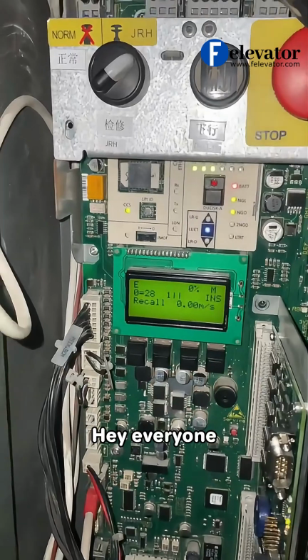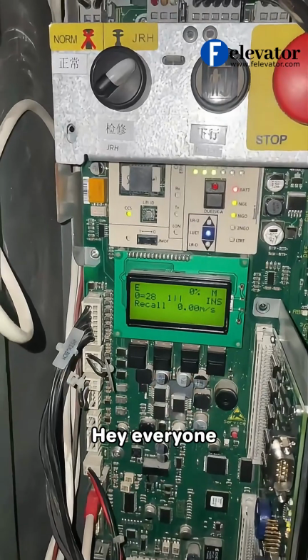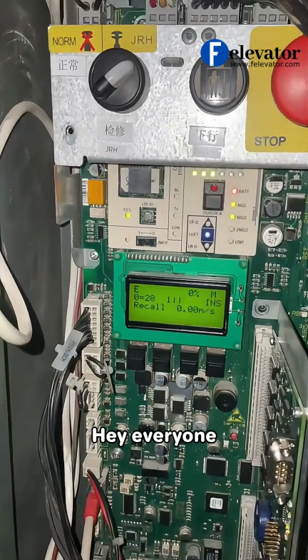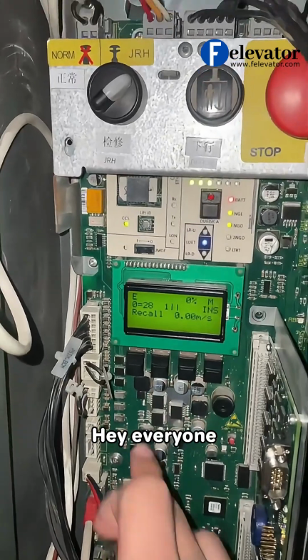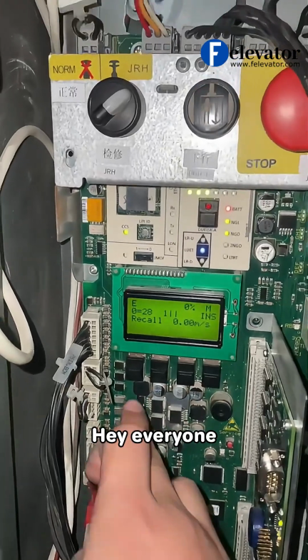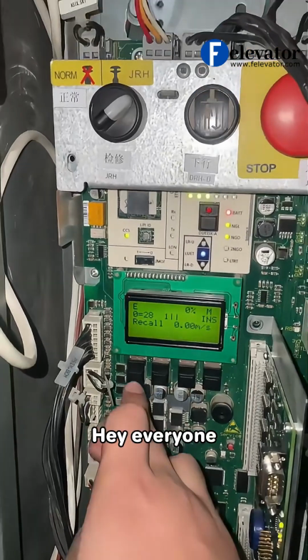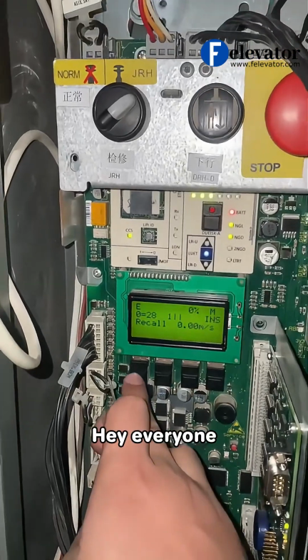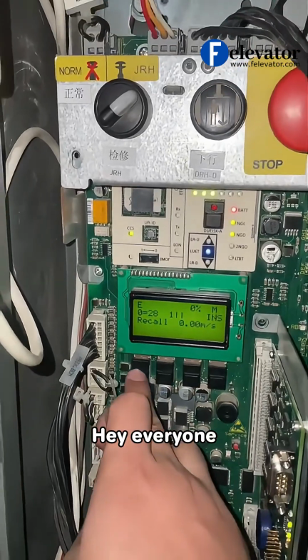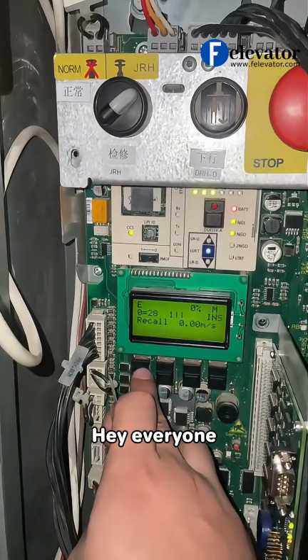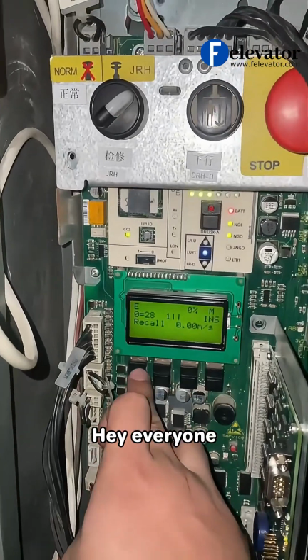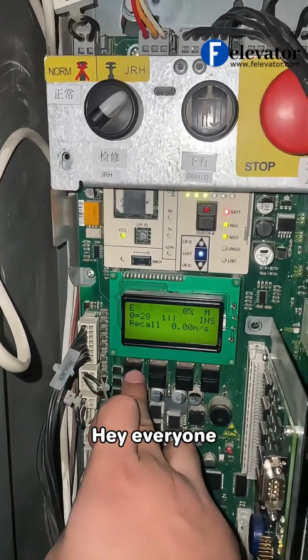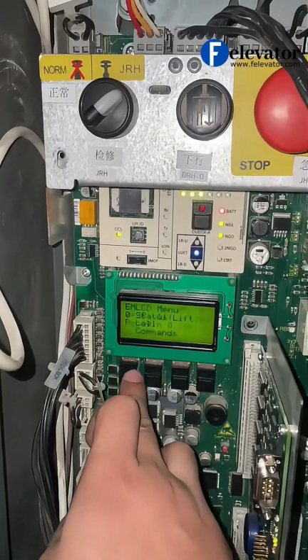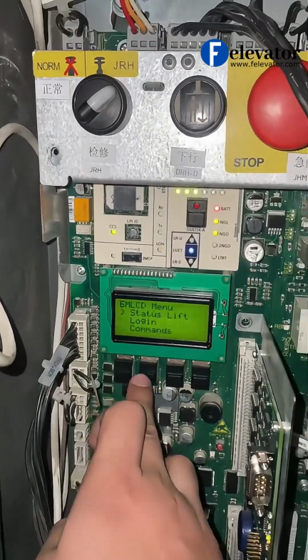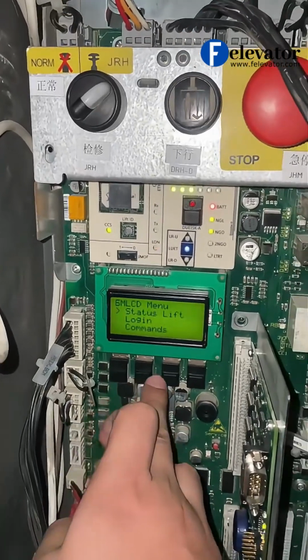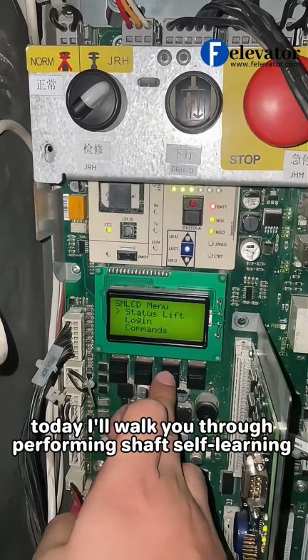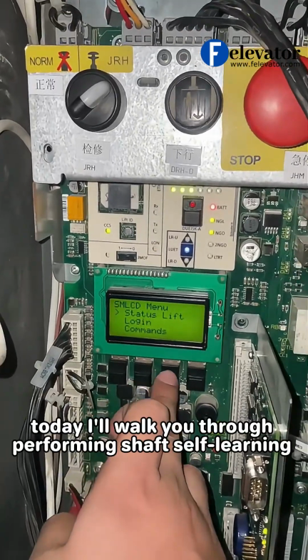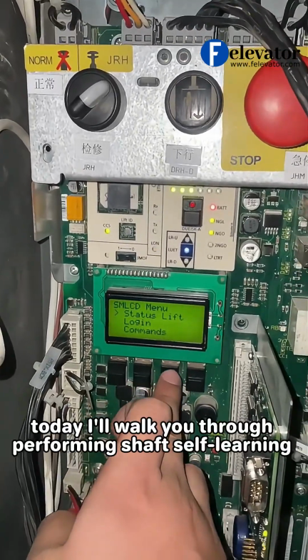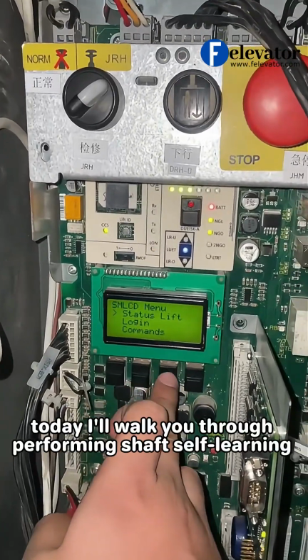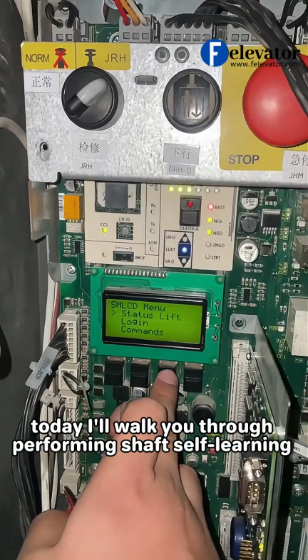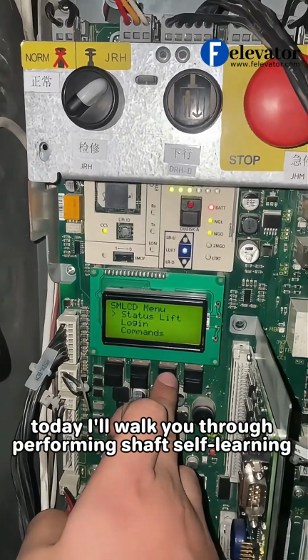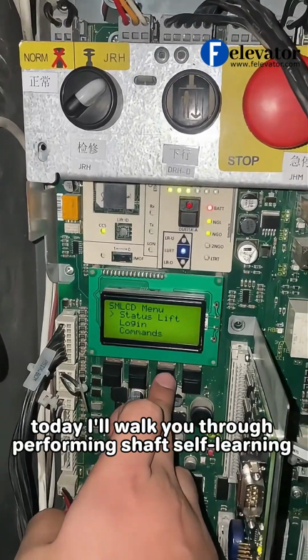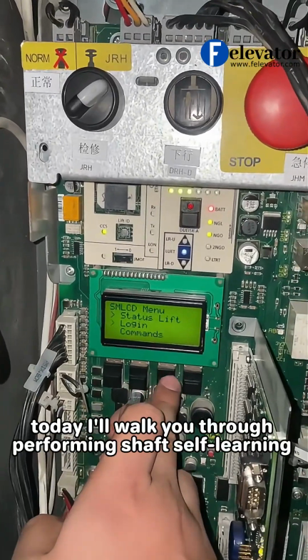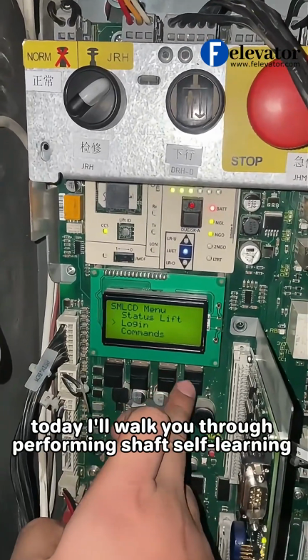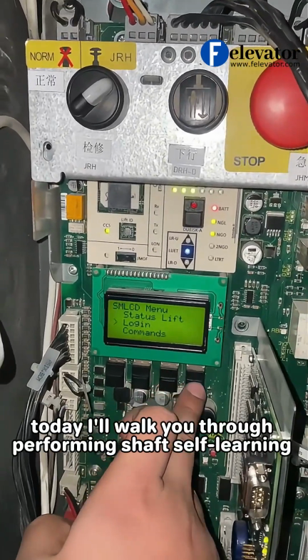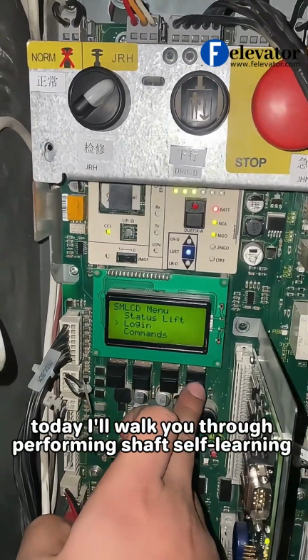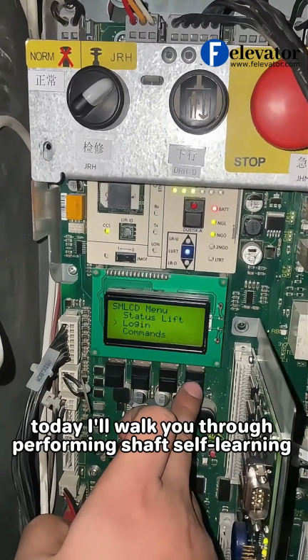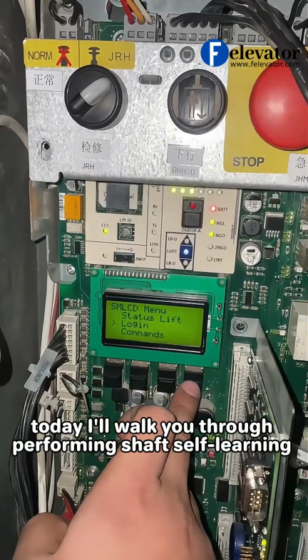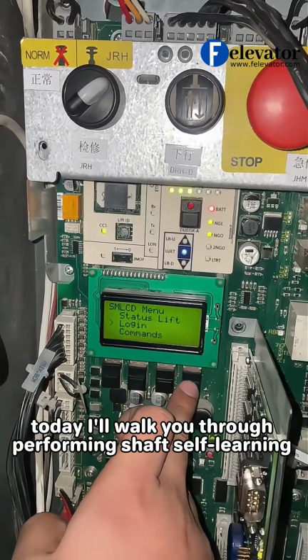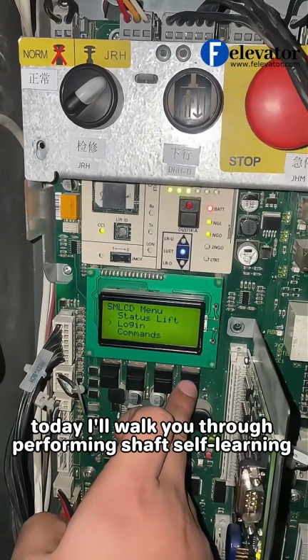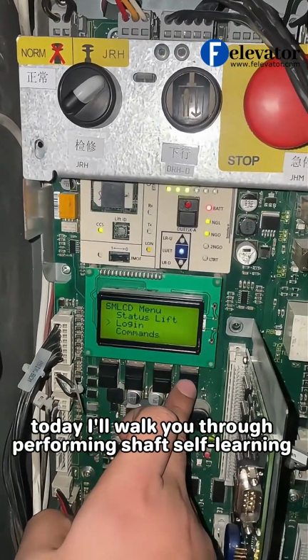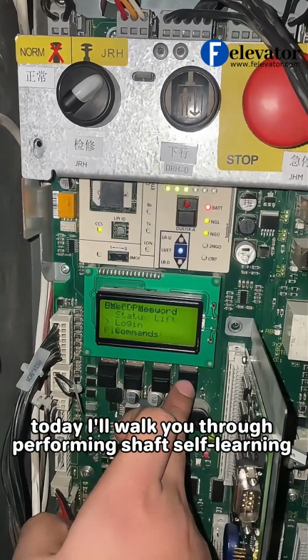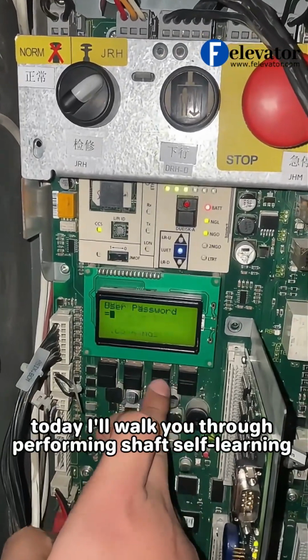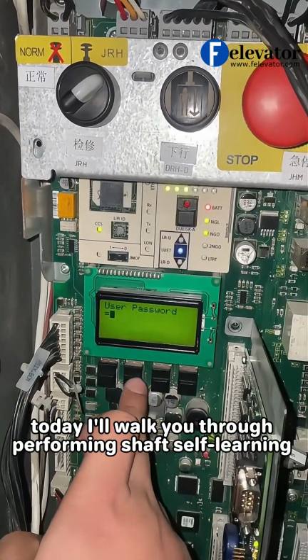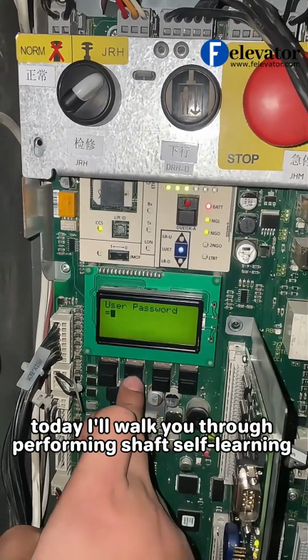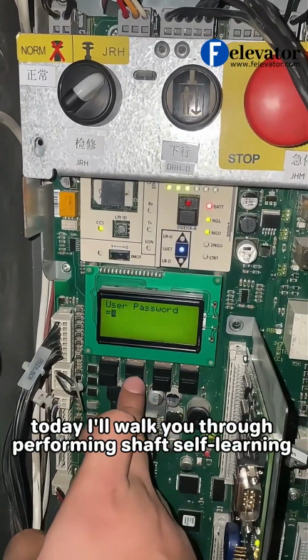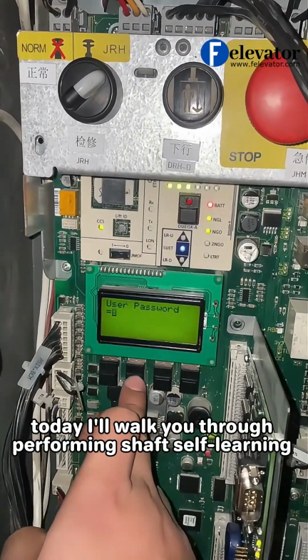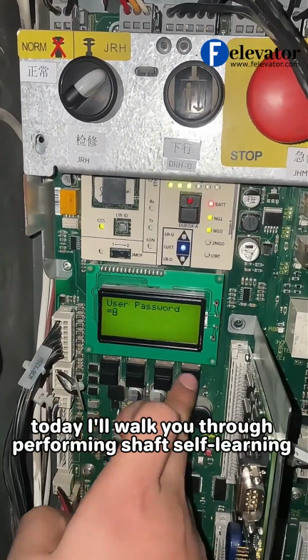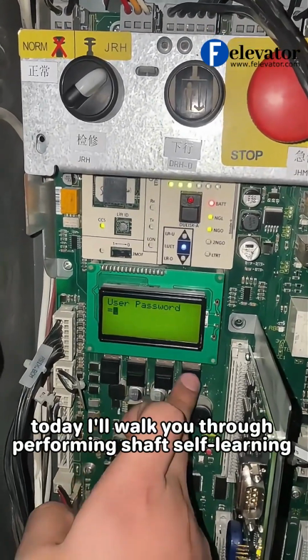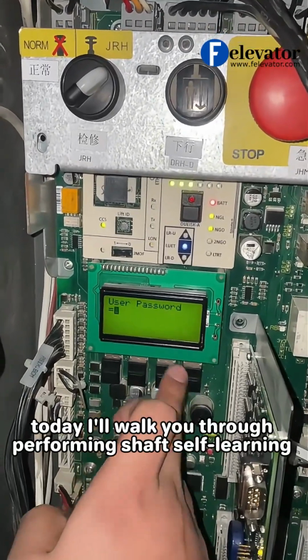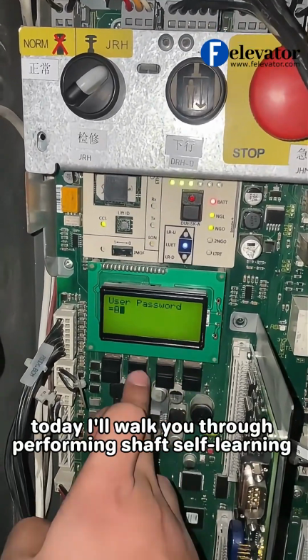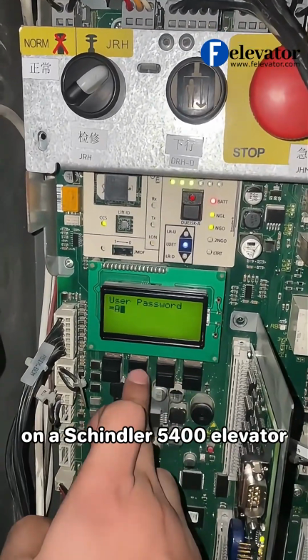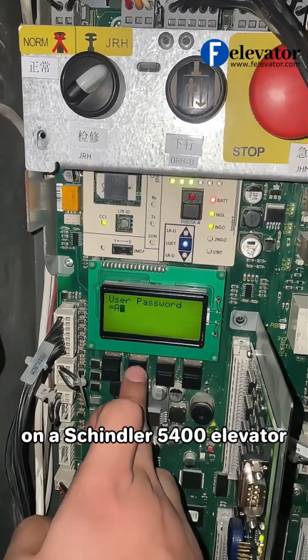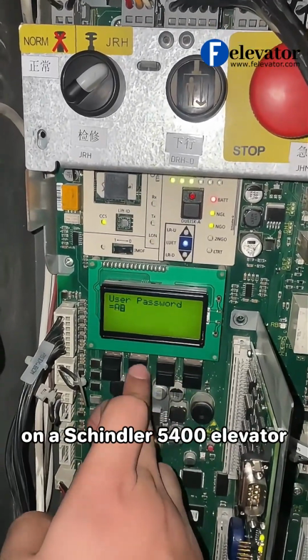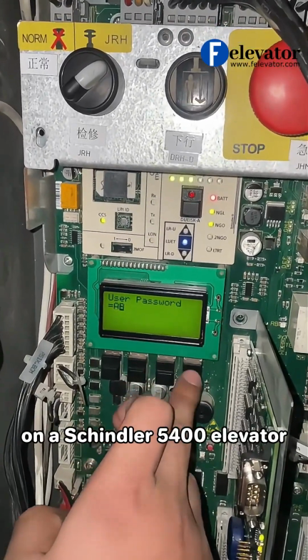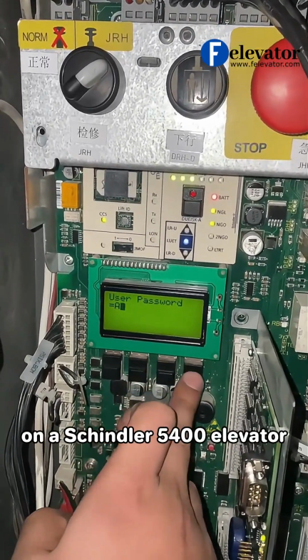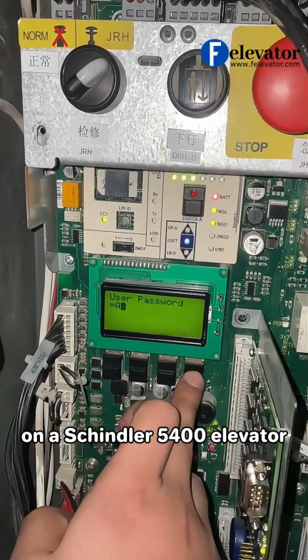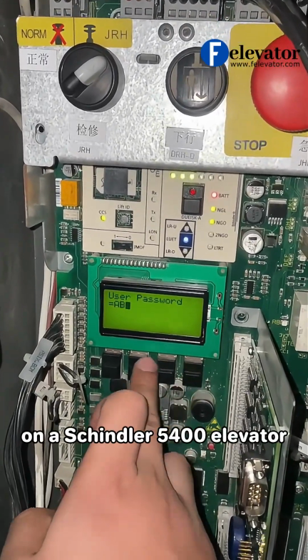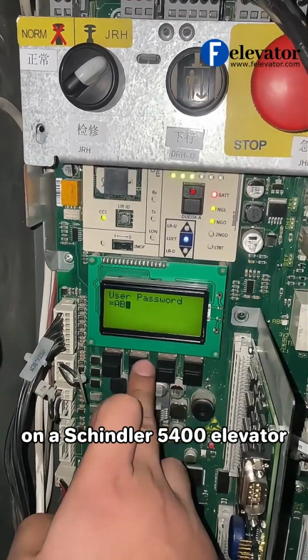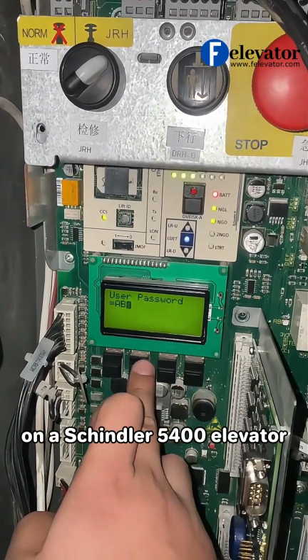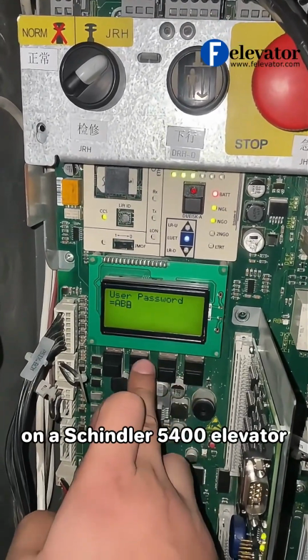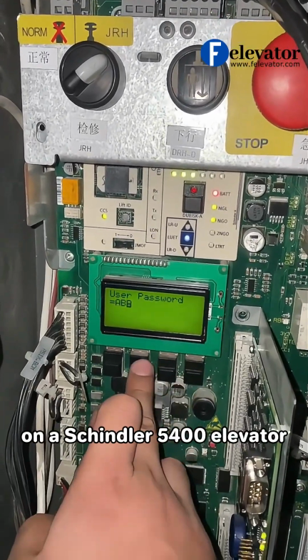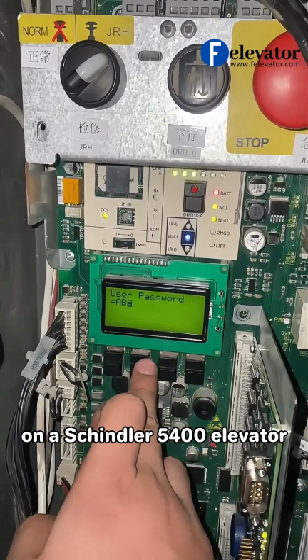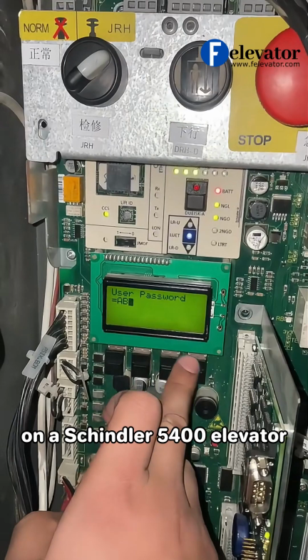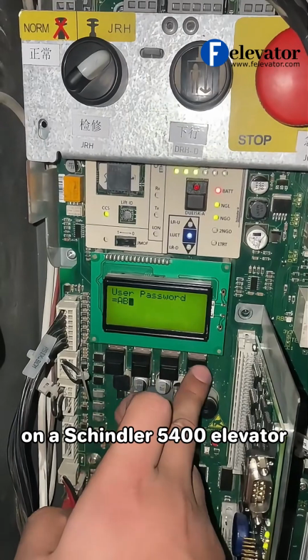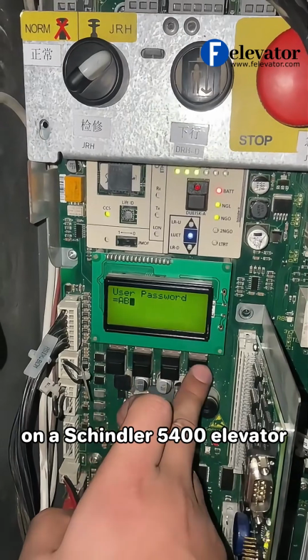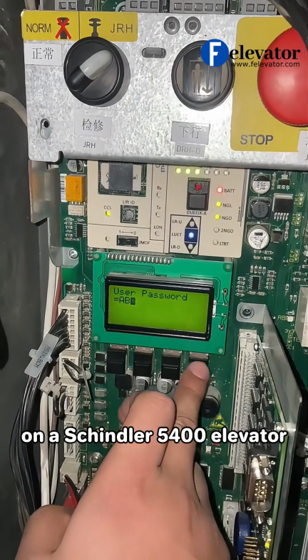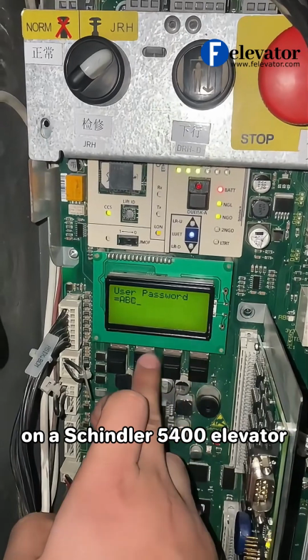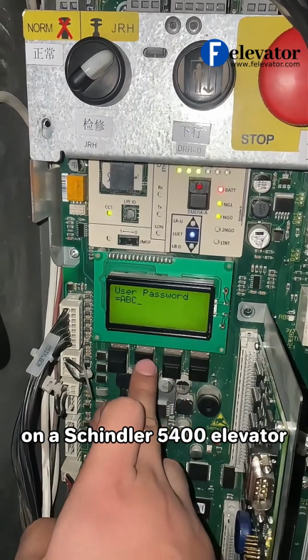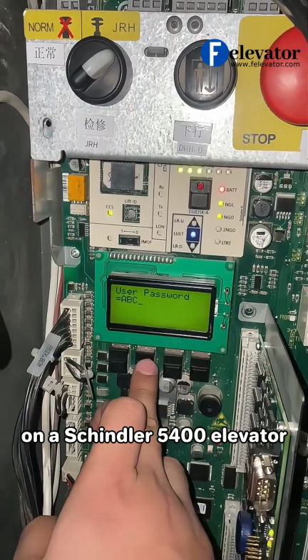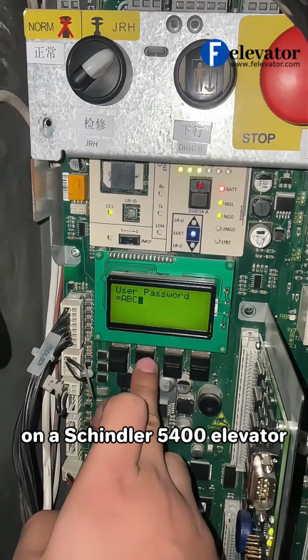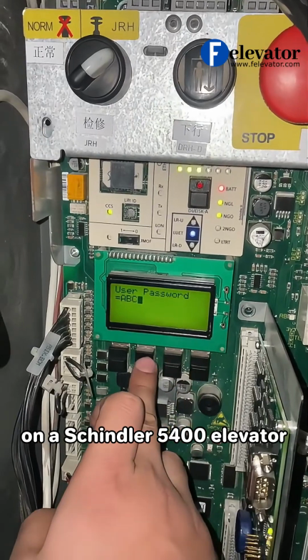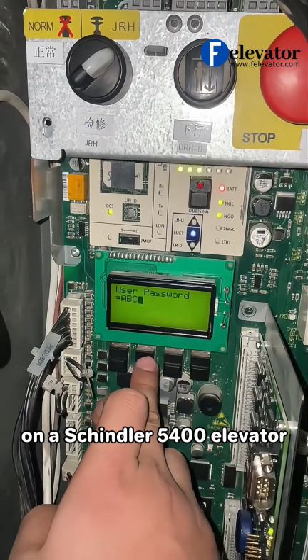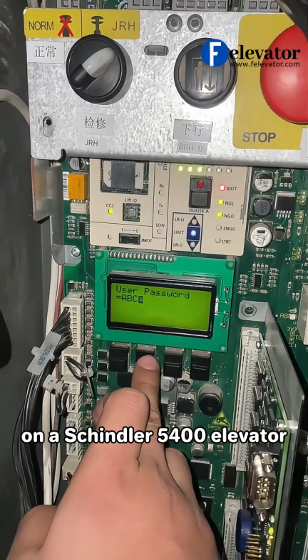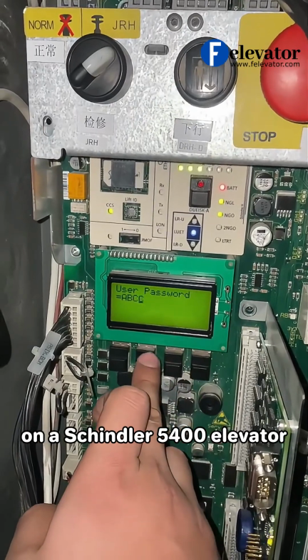Hey everyone! Today I'll walk you through performing shaft self-learning on a Schindler 5400 elevator.